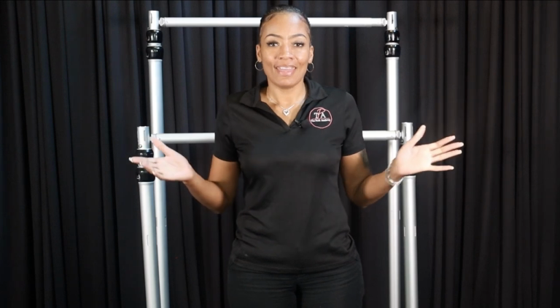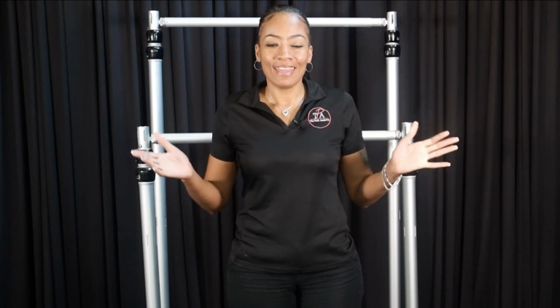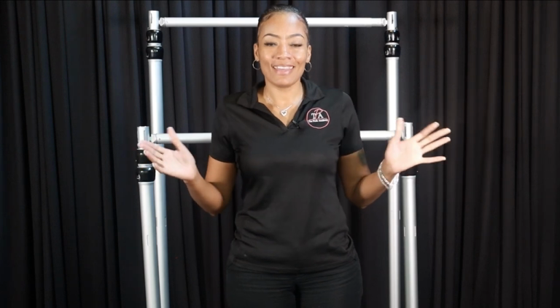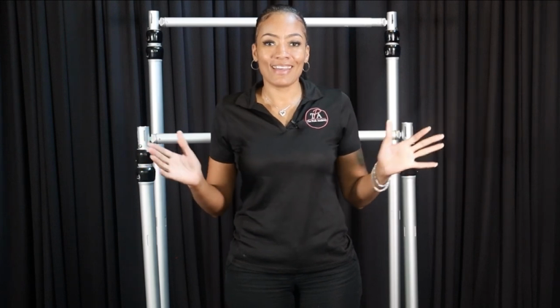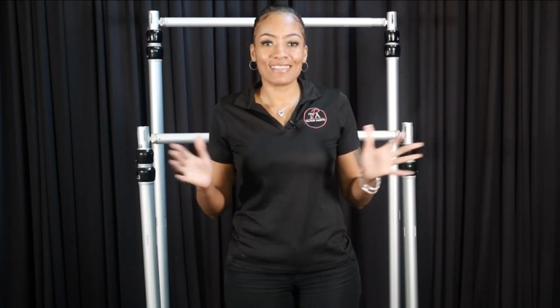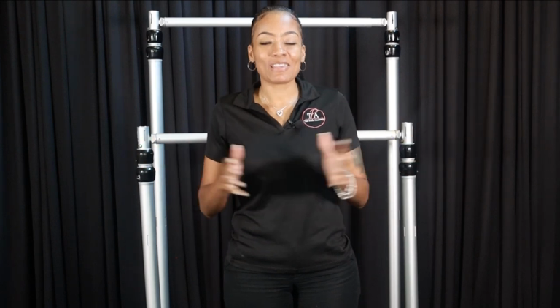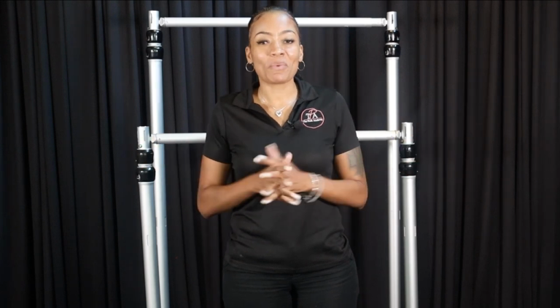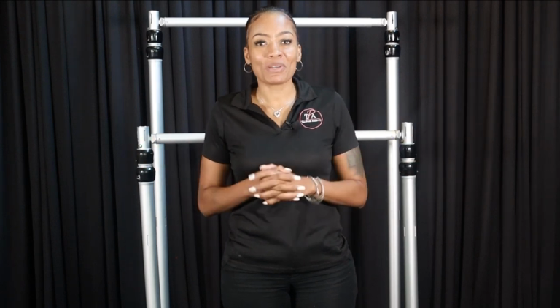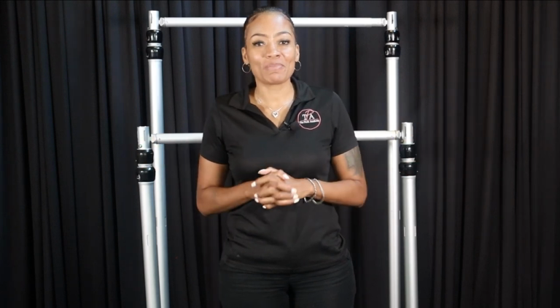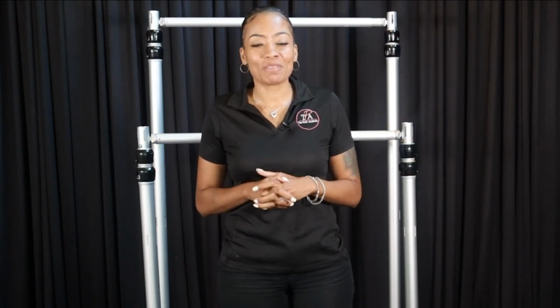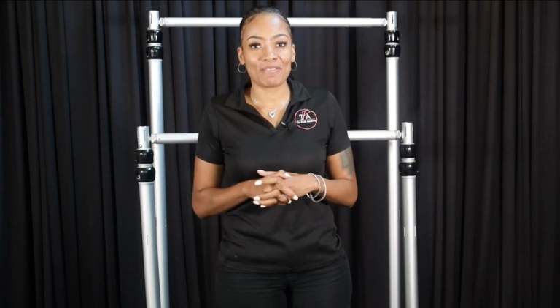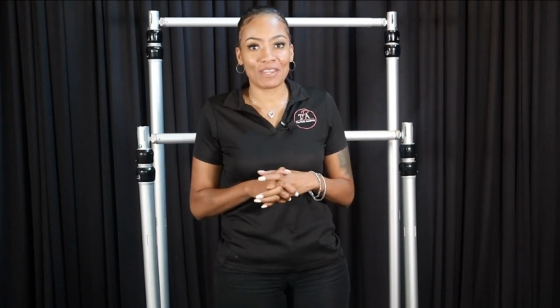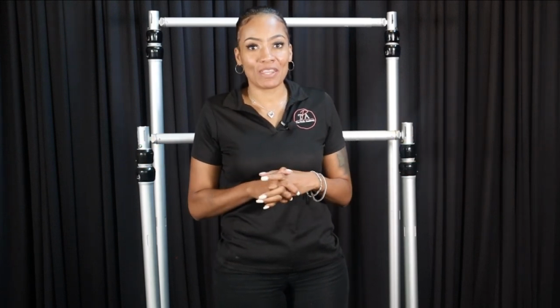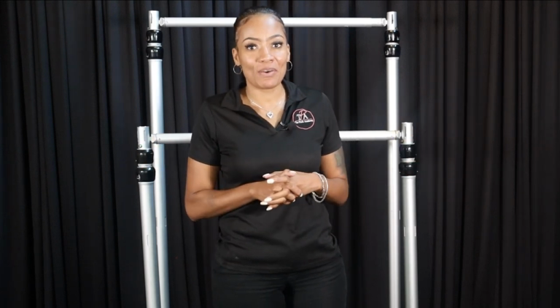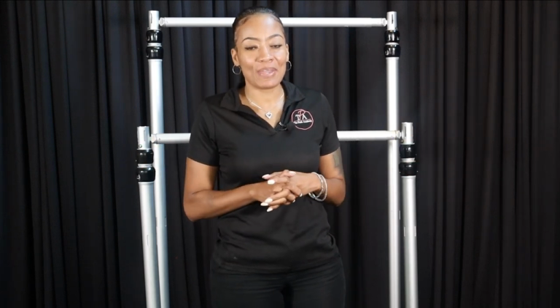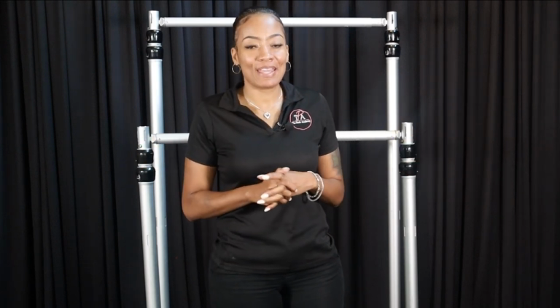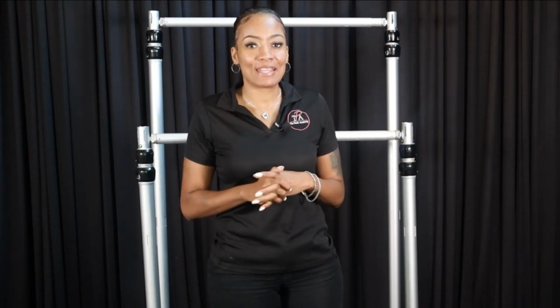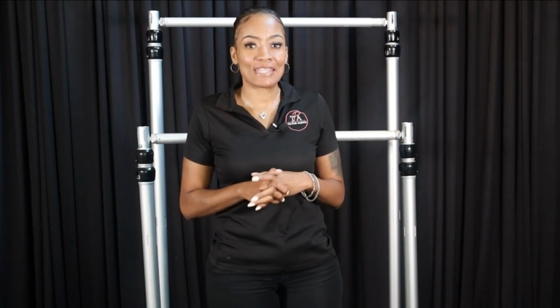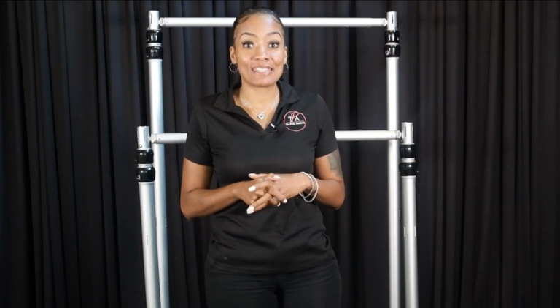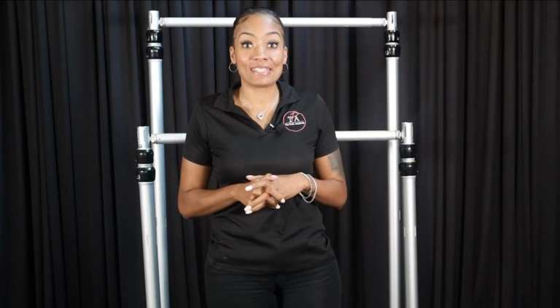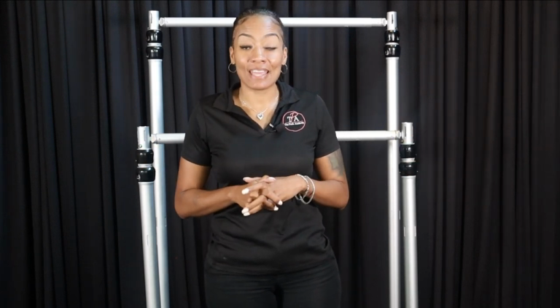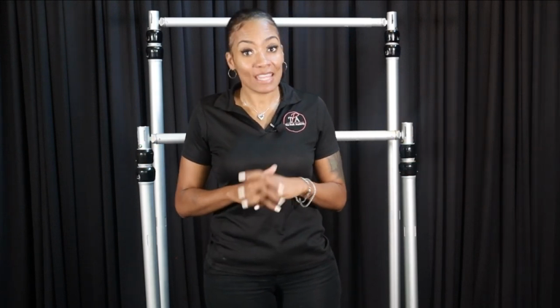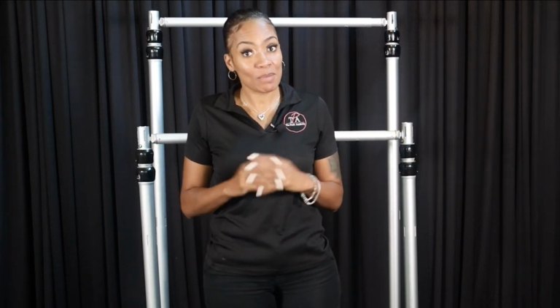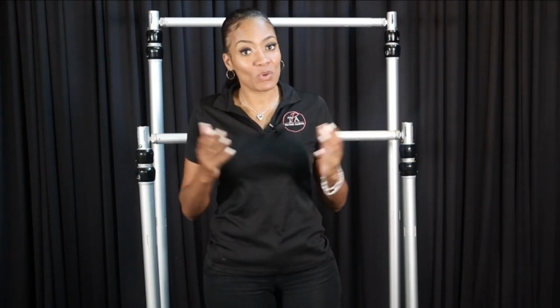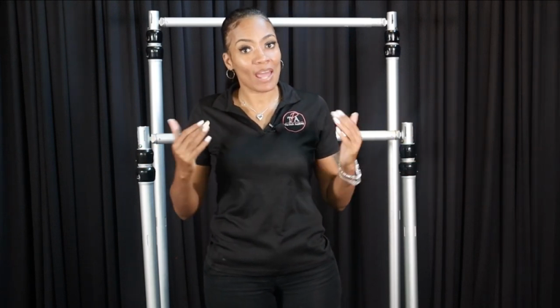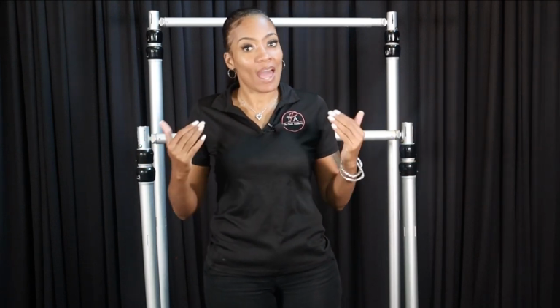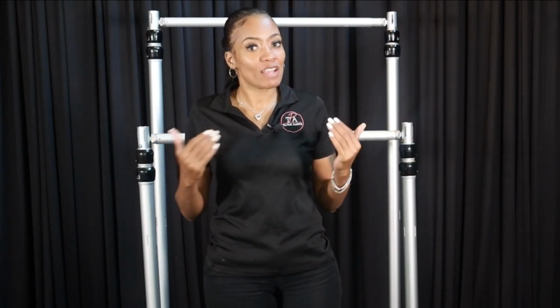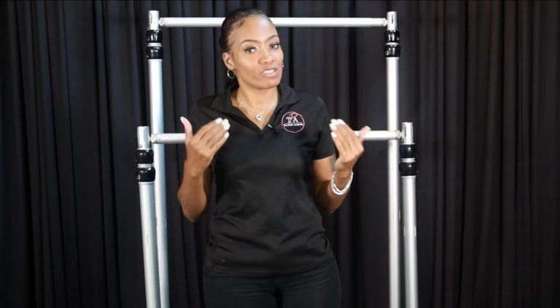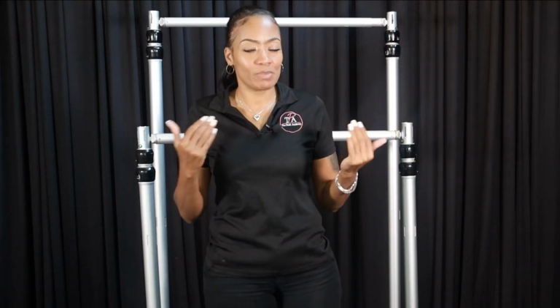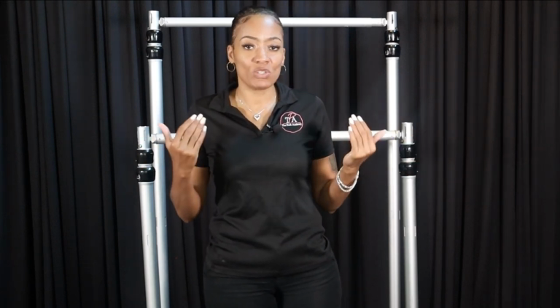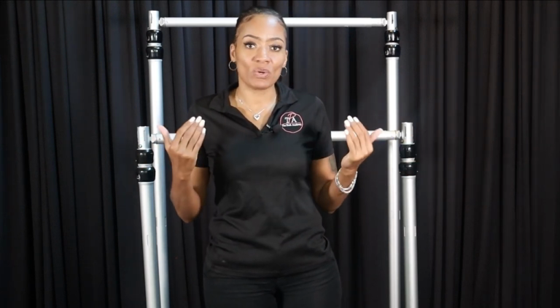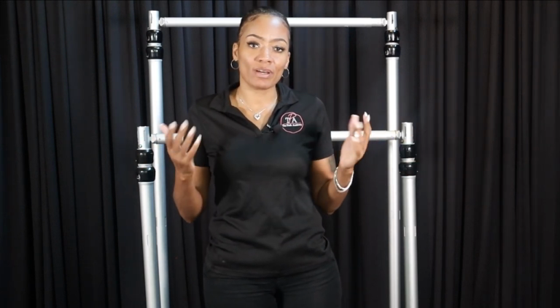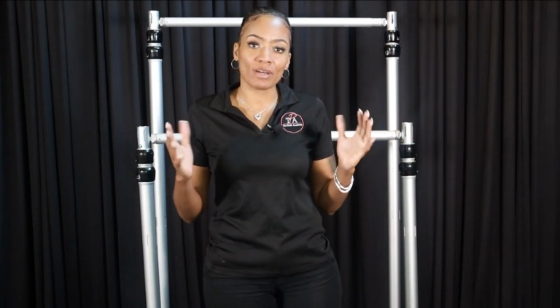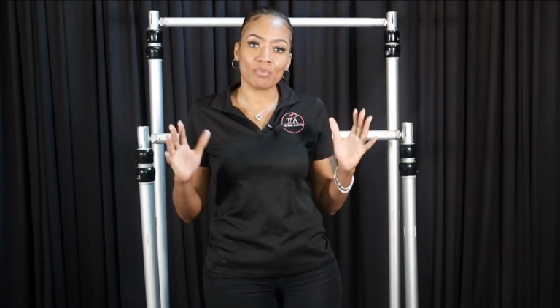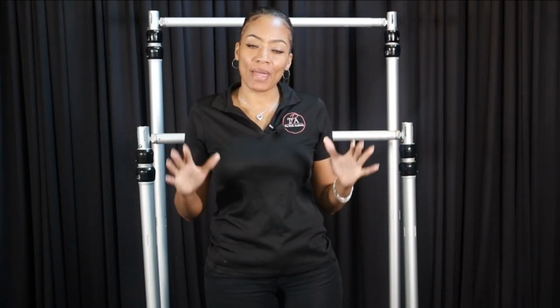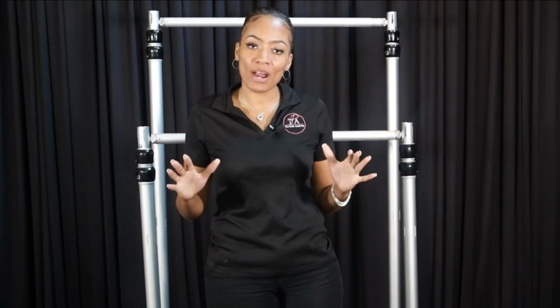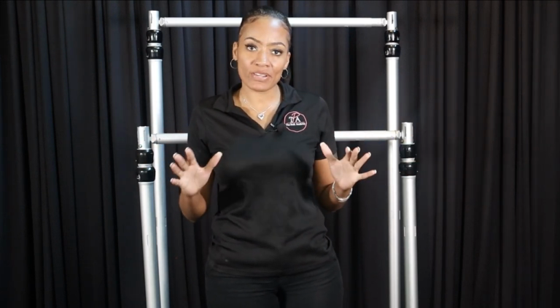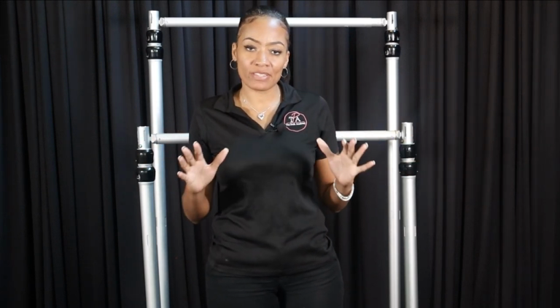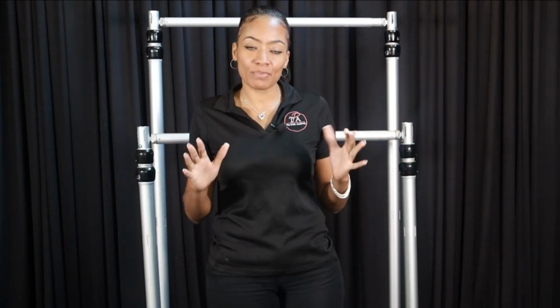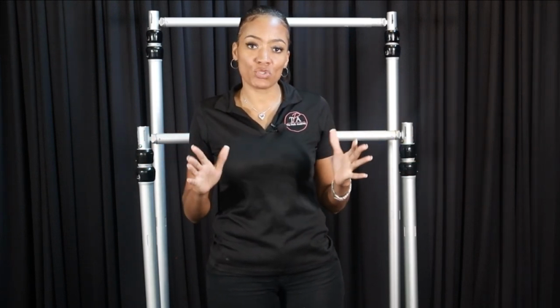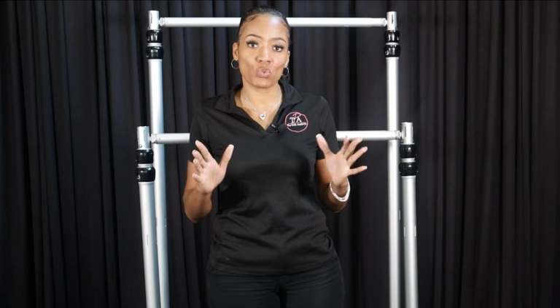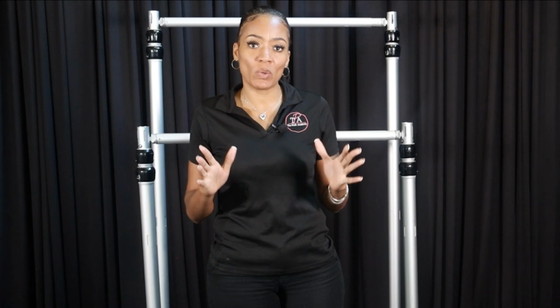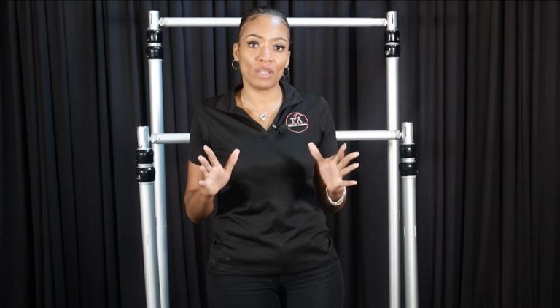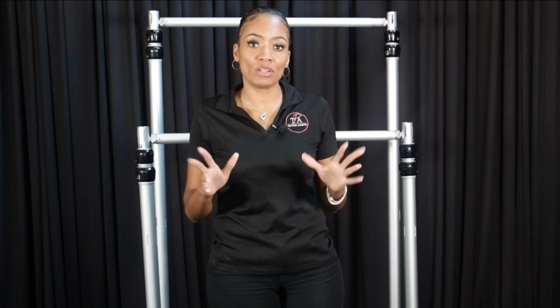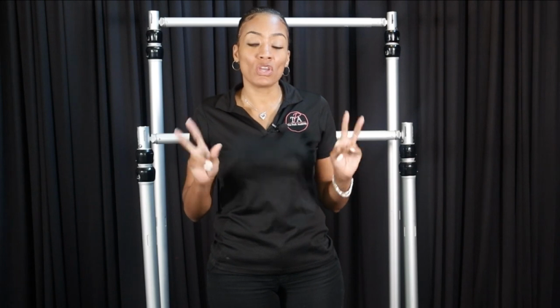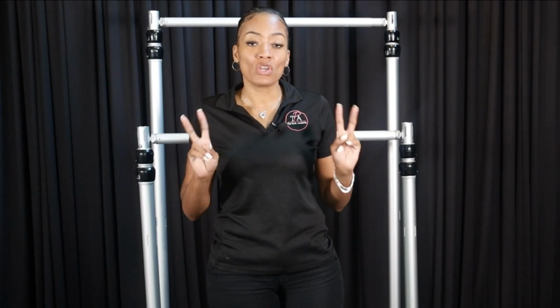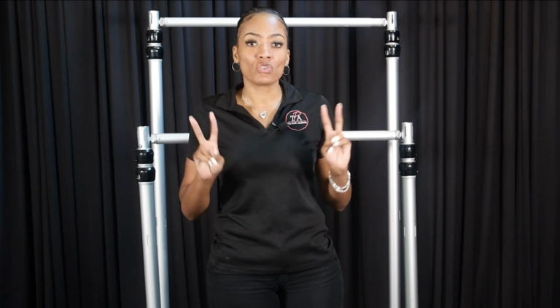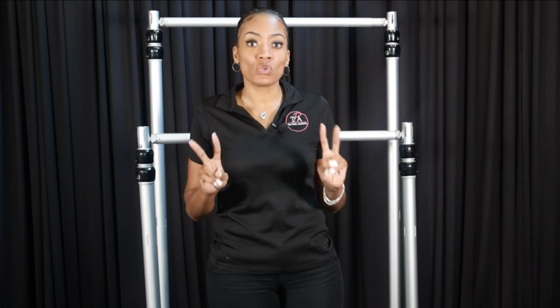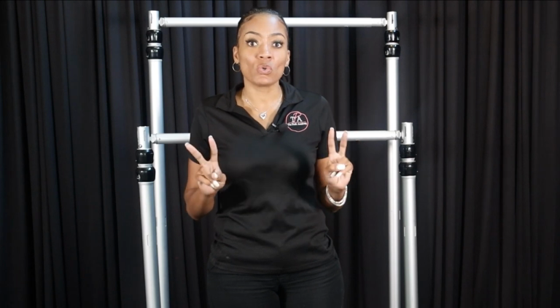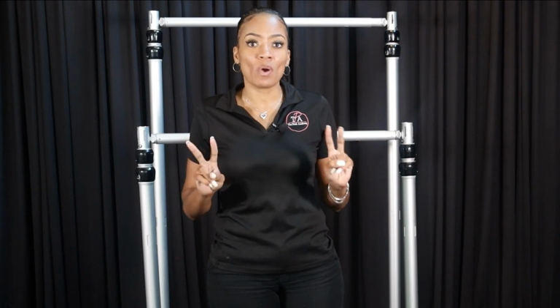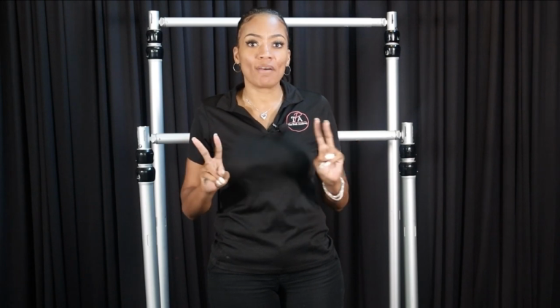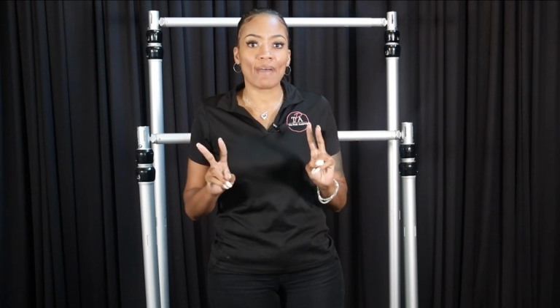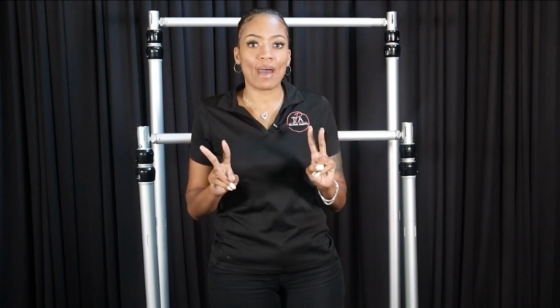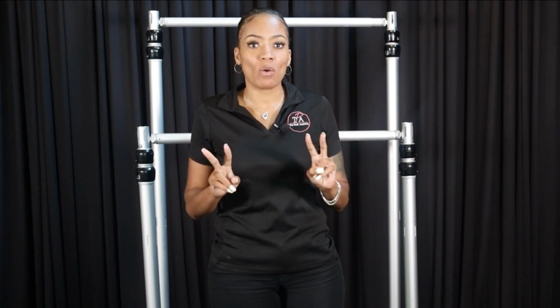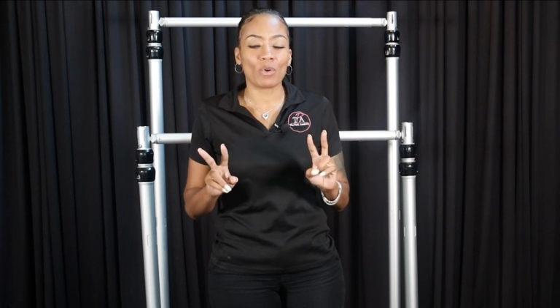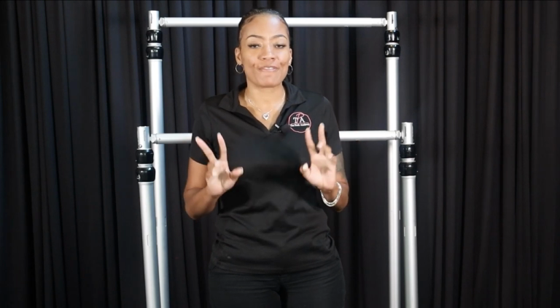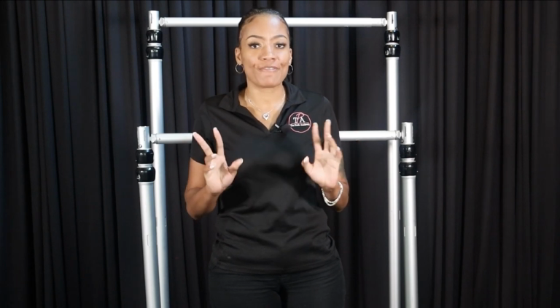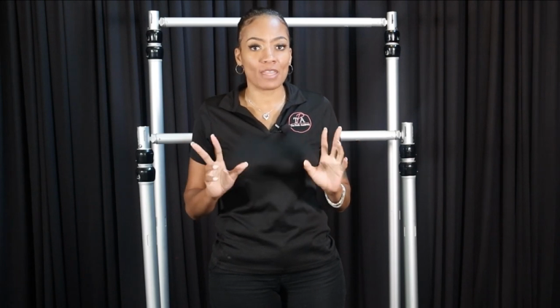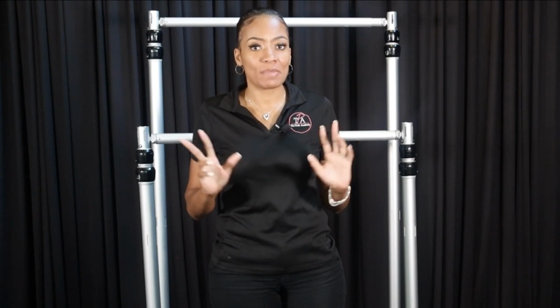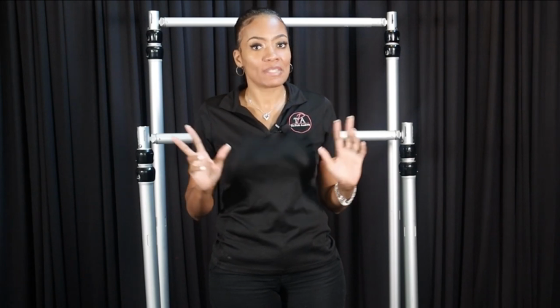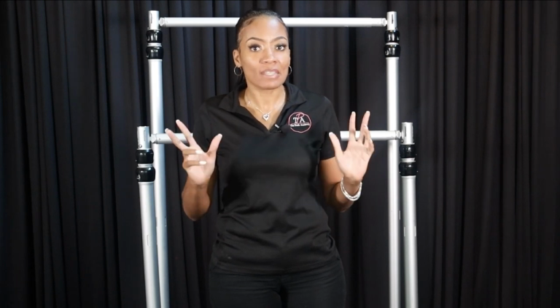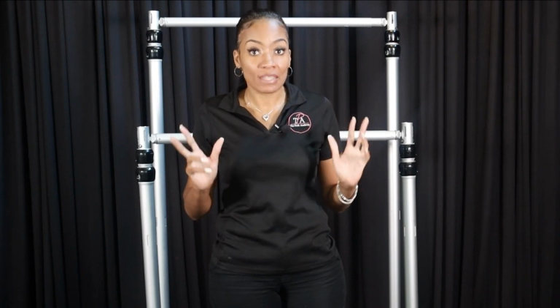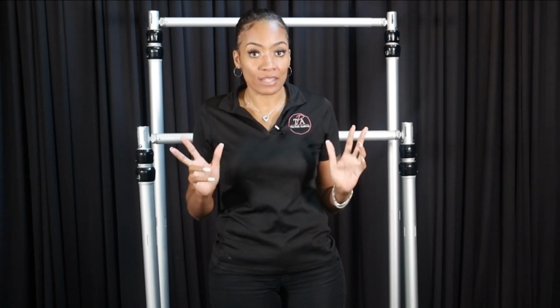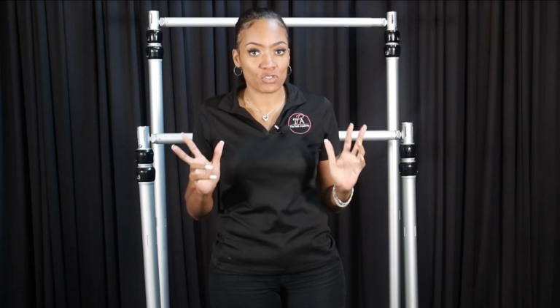Hey guys, welcome to my video and today I'm going to be doing a comparison between two of our famous kits.